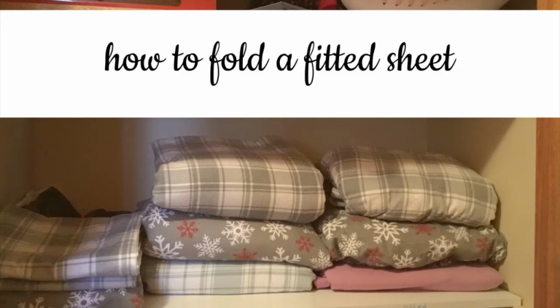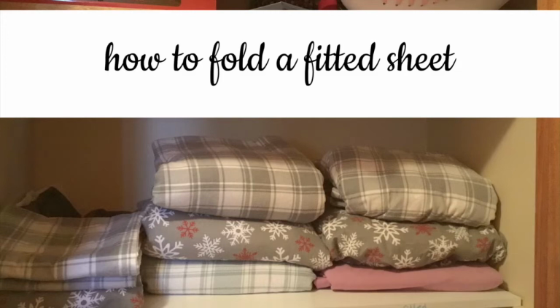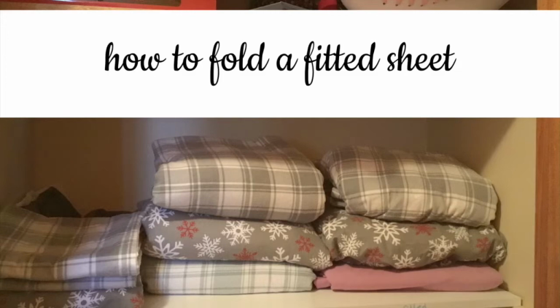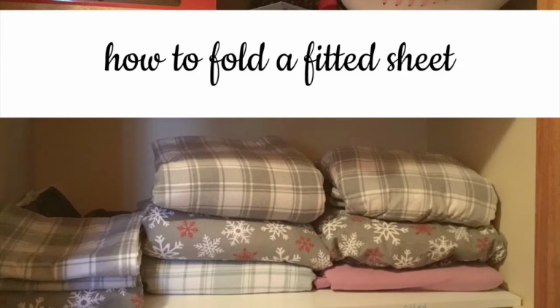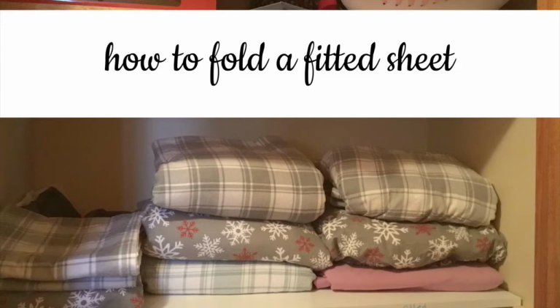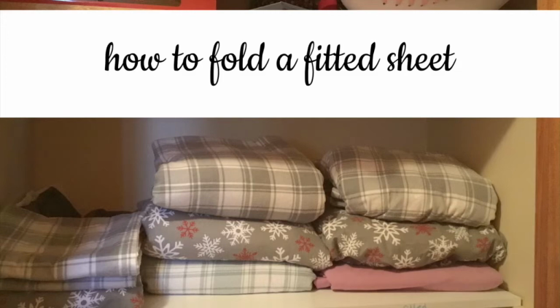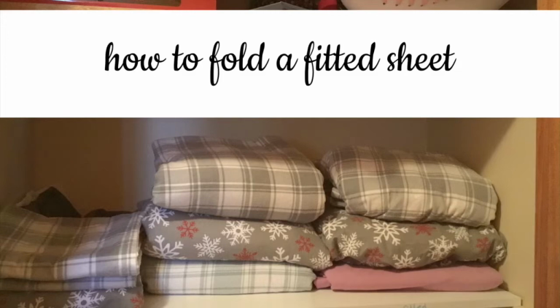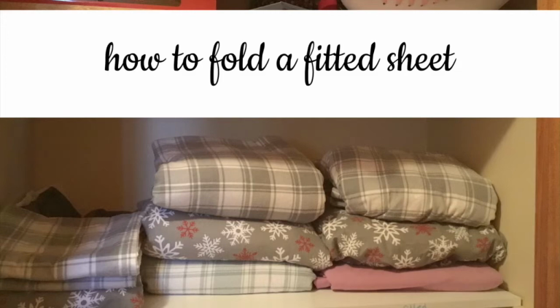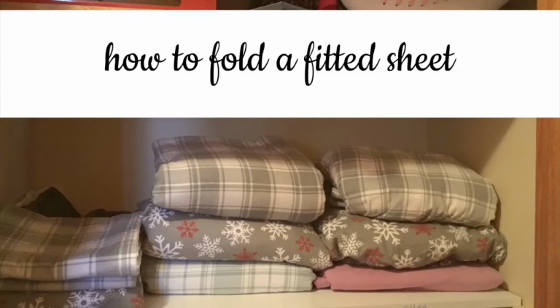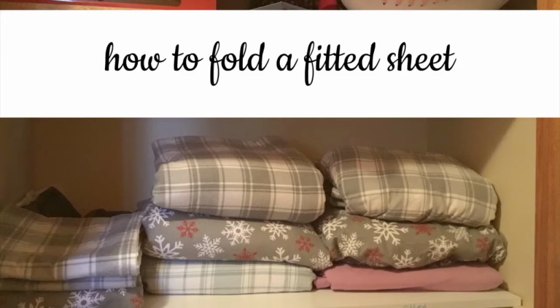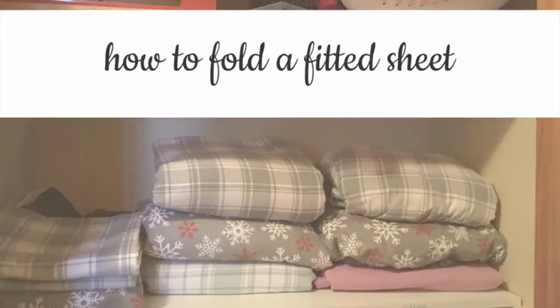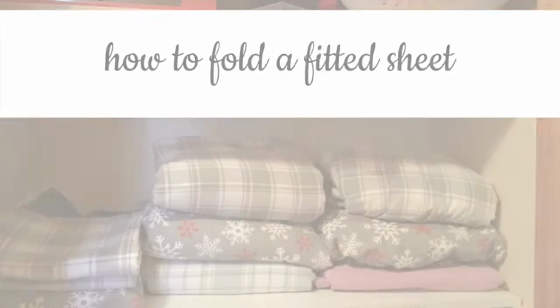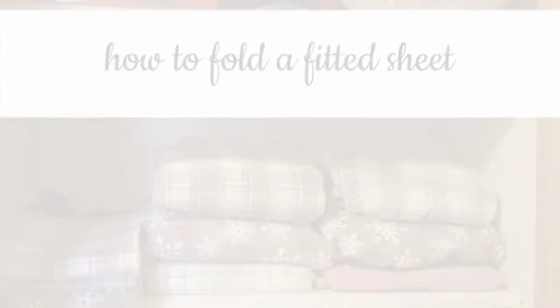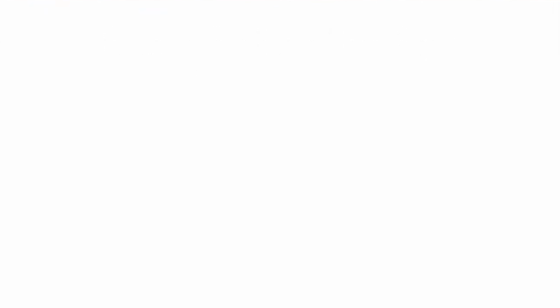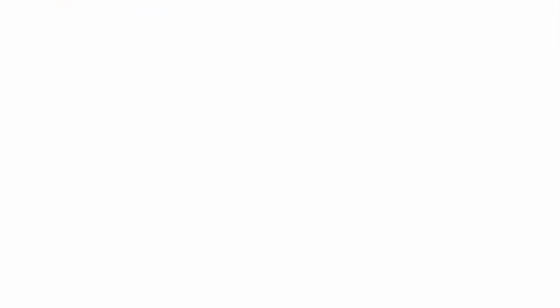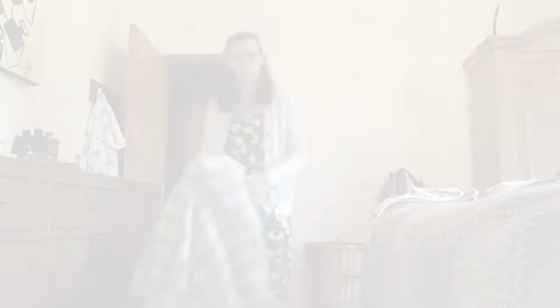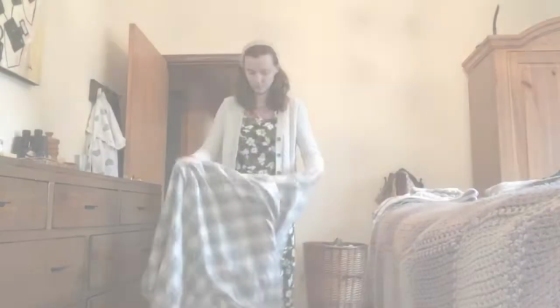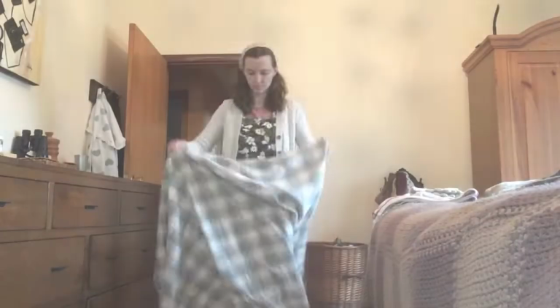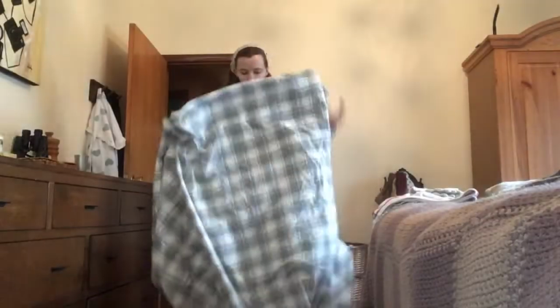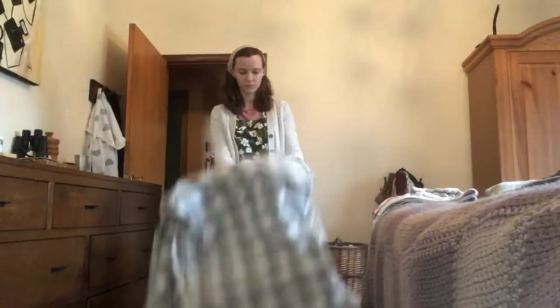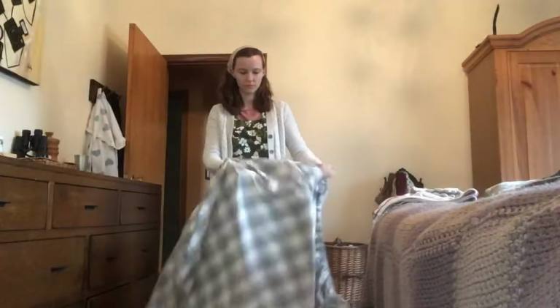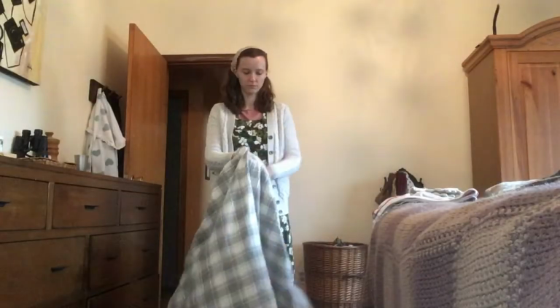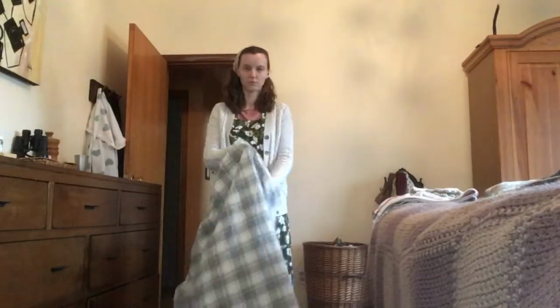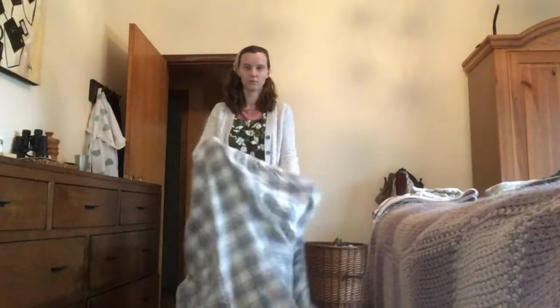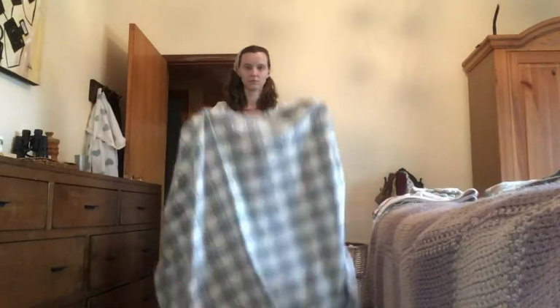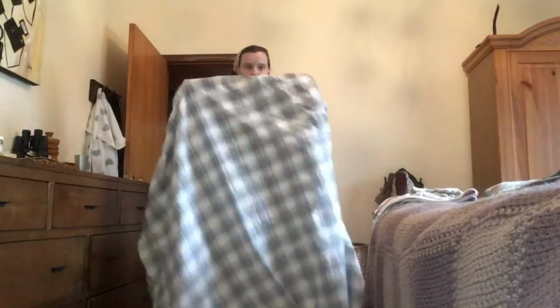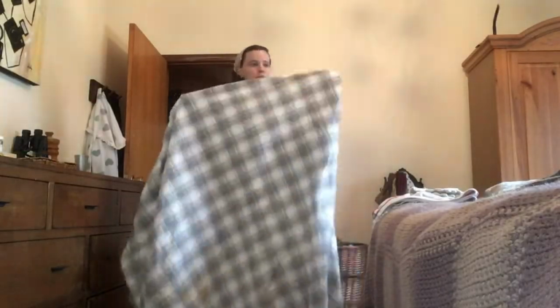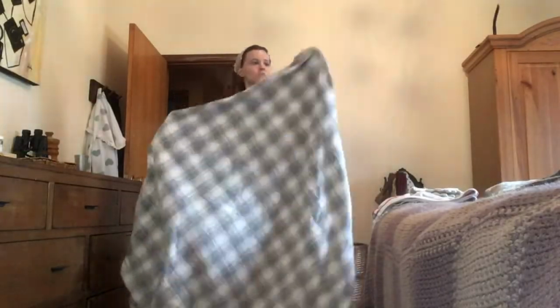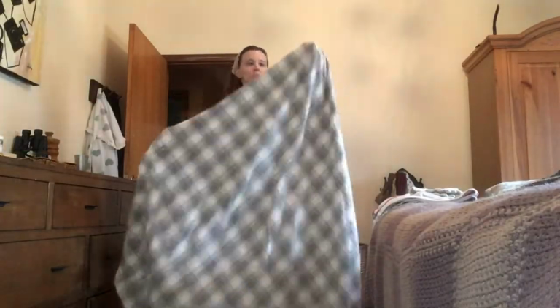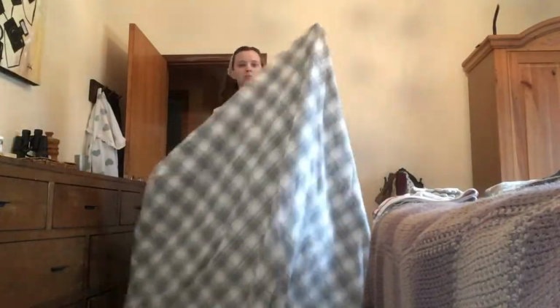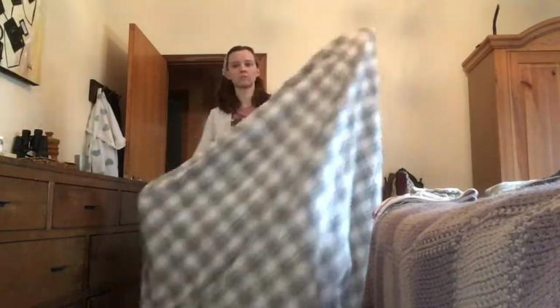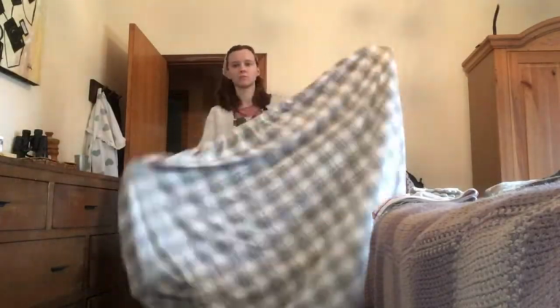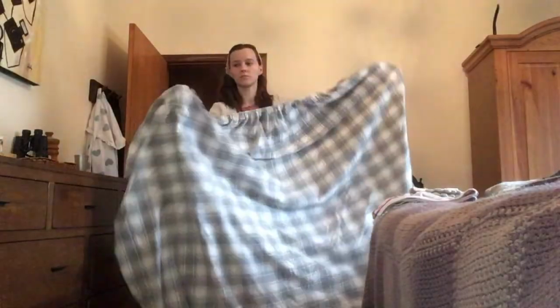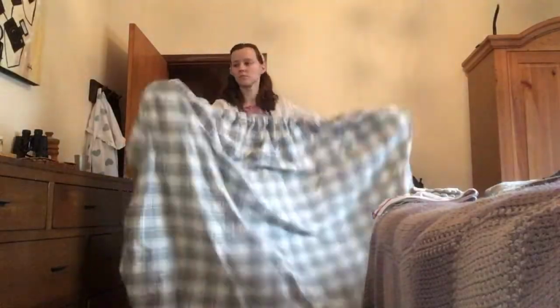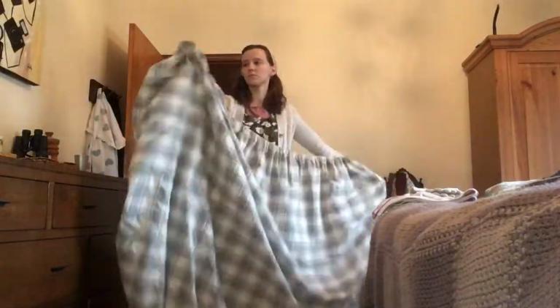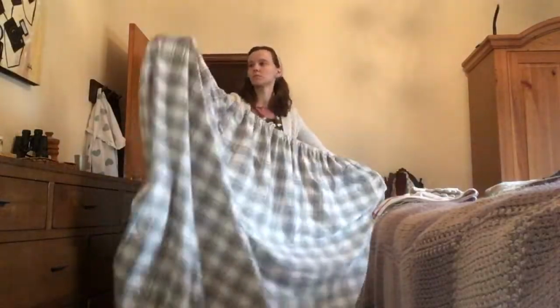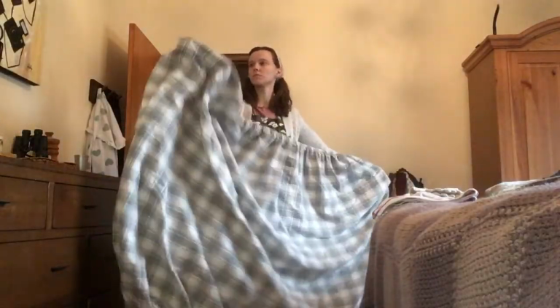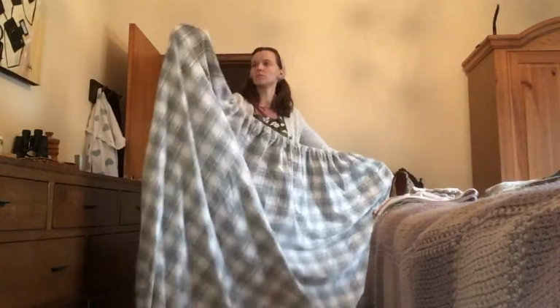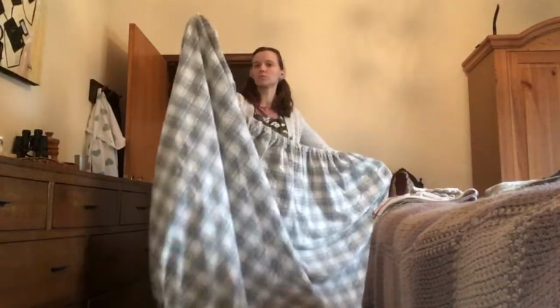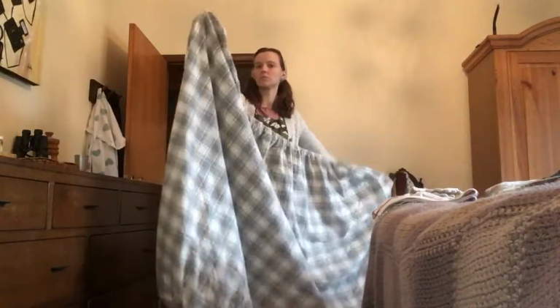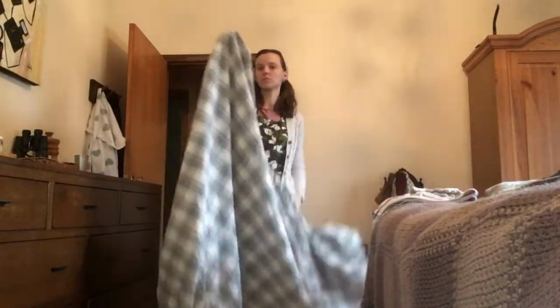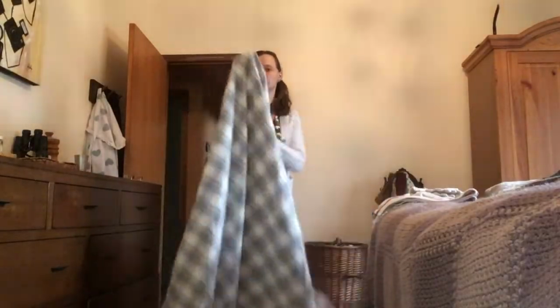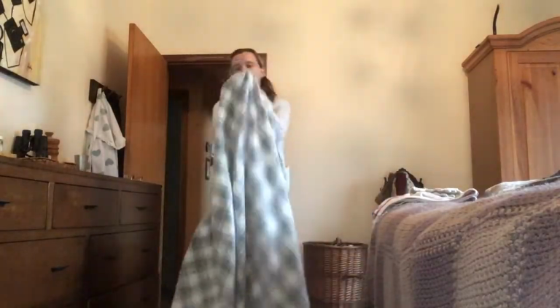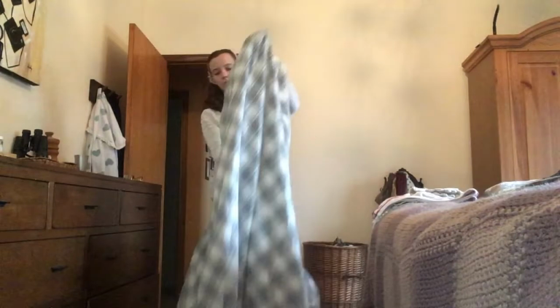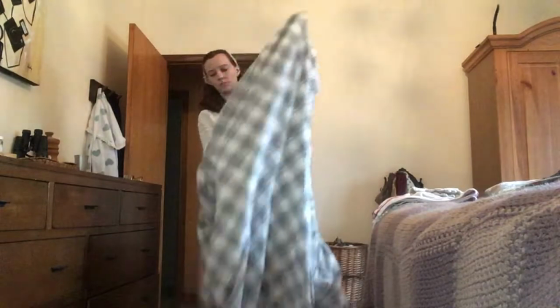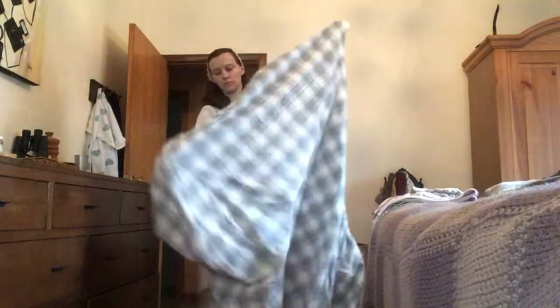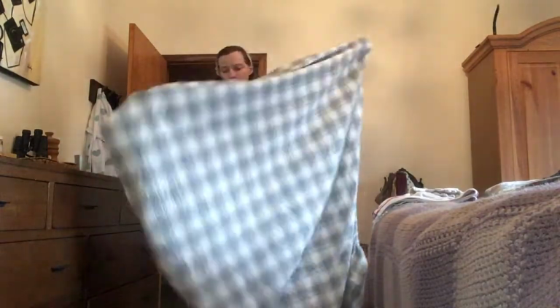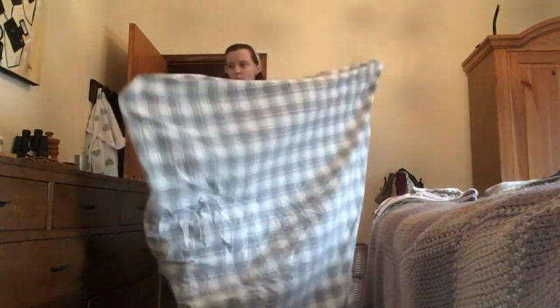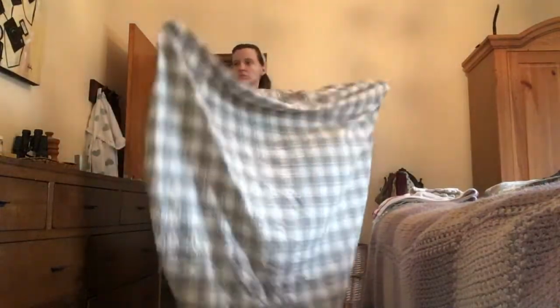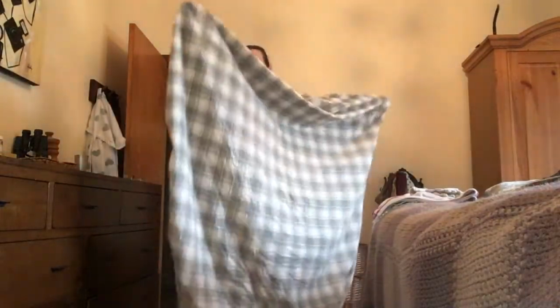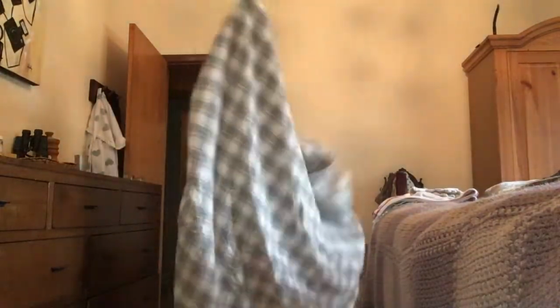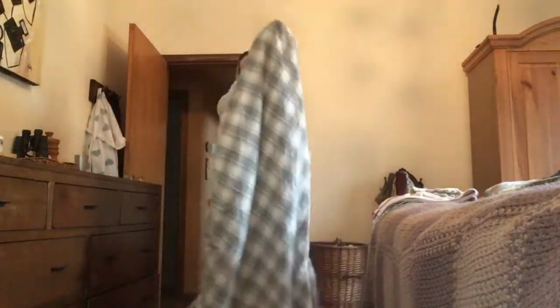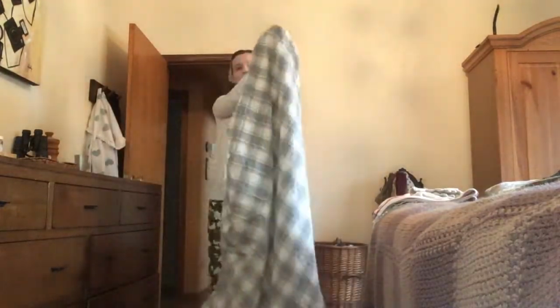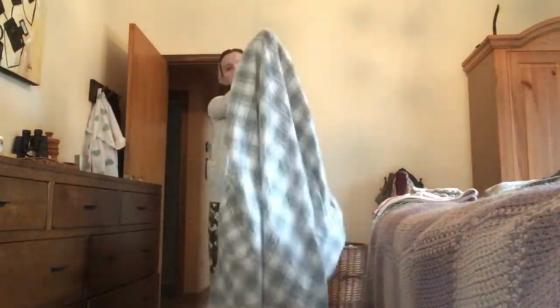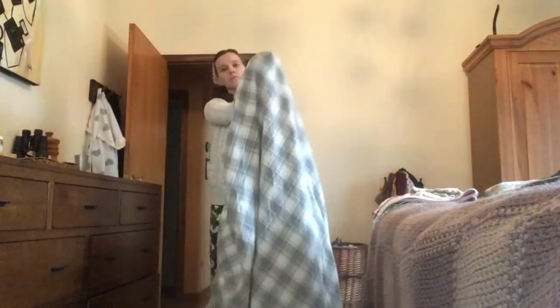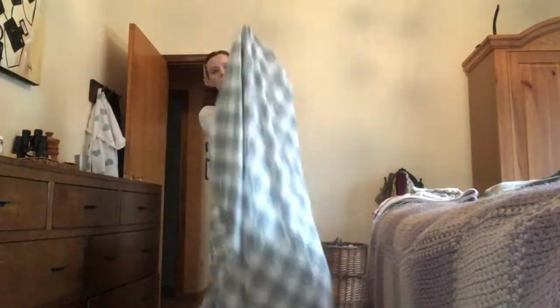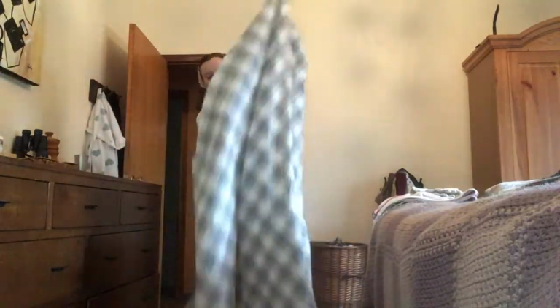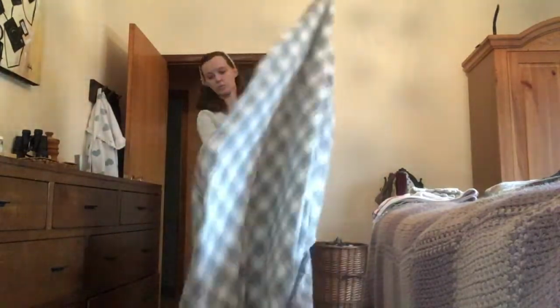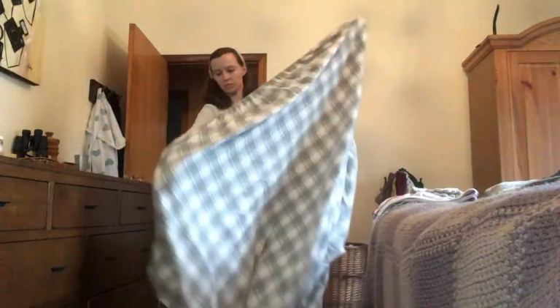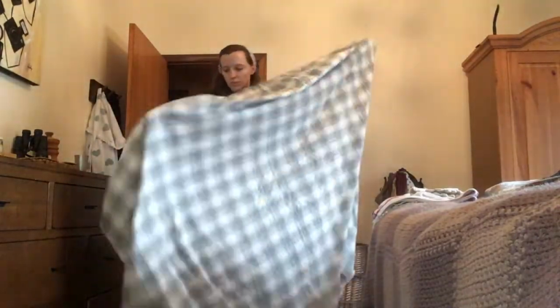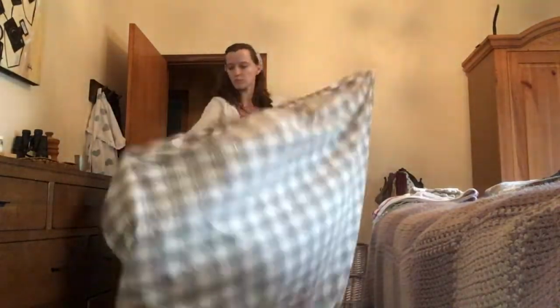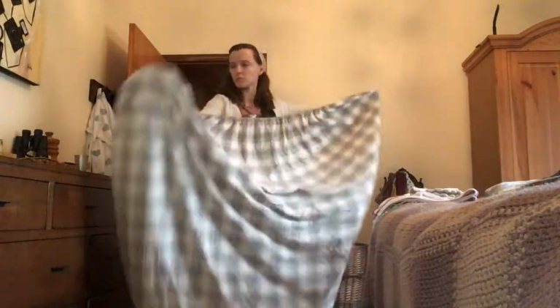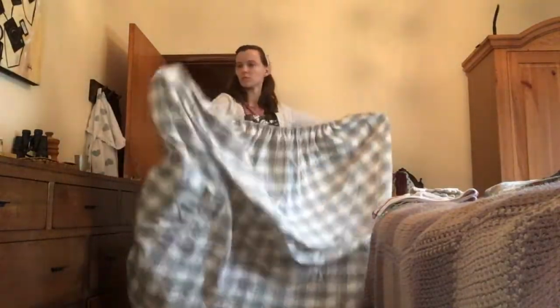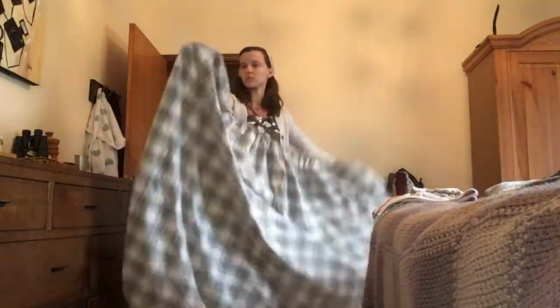Hello everyone, it's Kristina from Our Wood Home. As the title of this video says, I'm going to be showing you how to fold a fitted bed sheet.